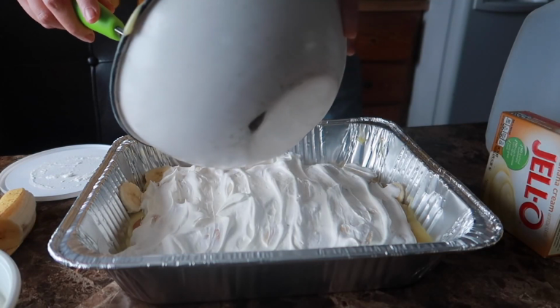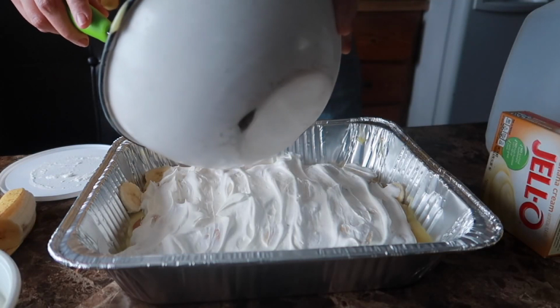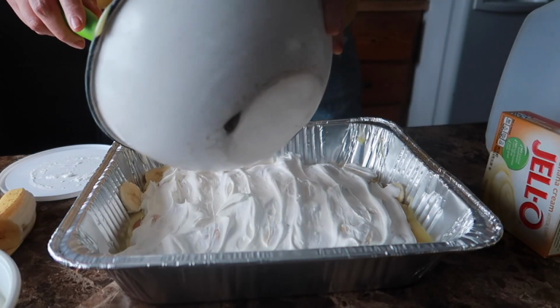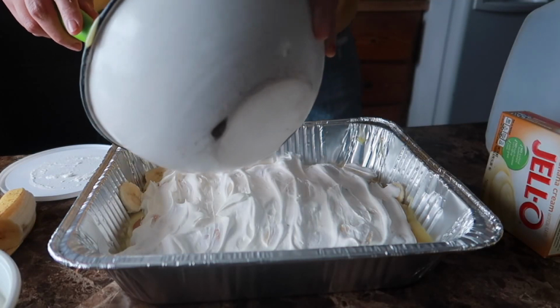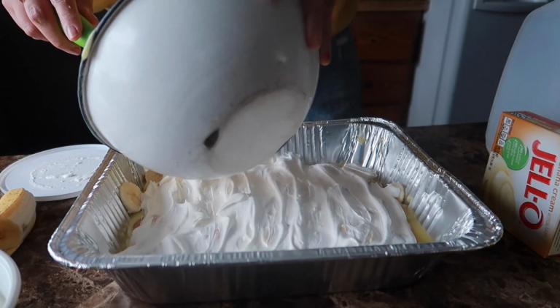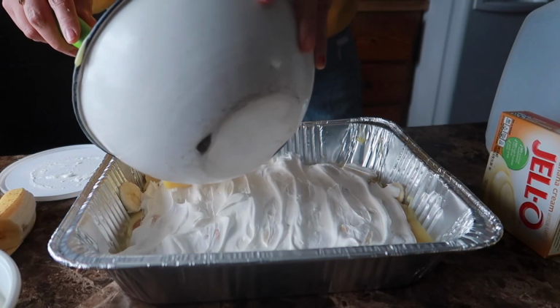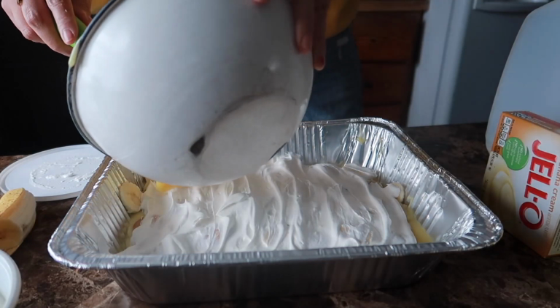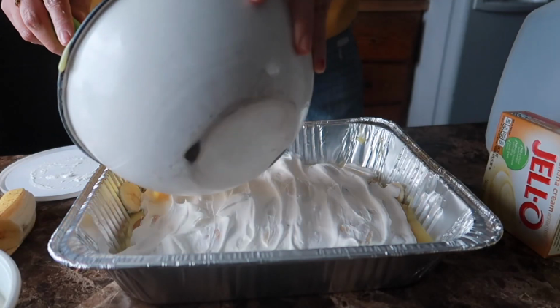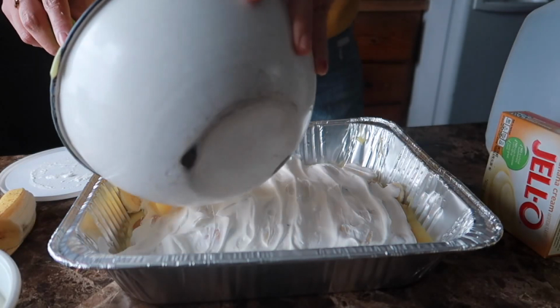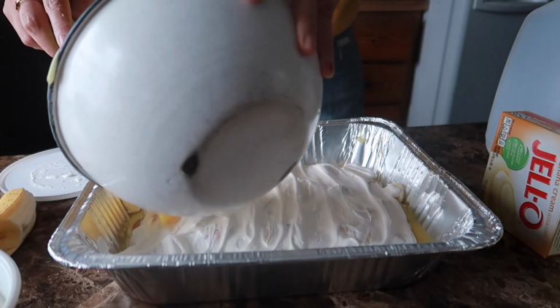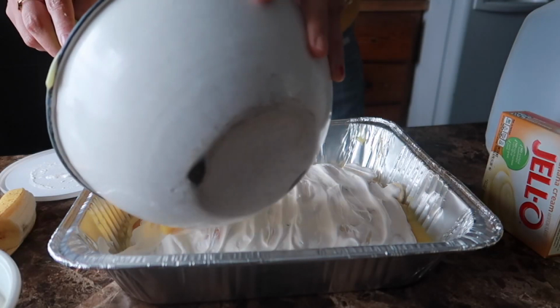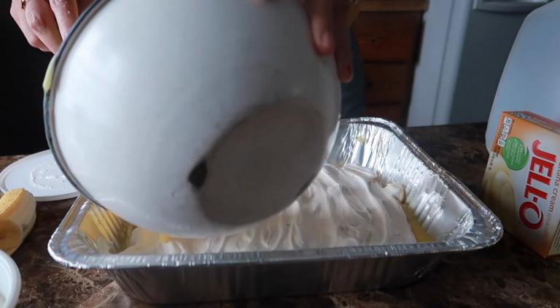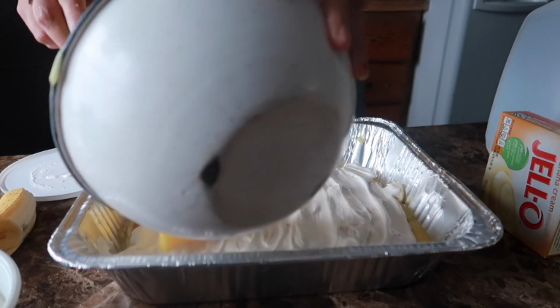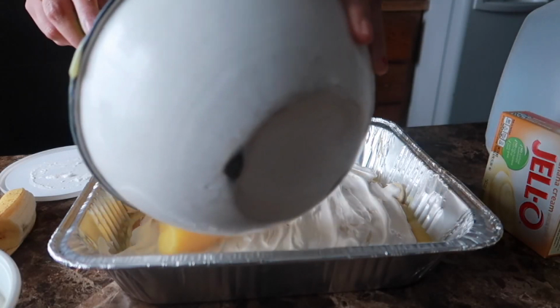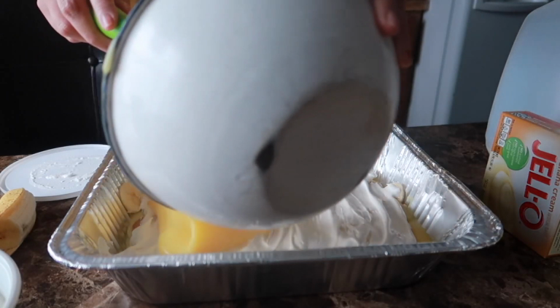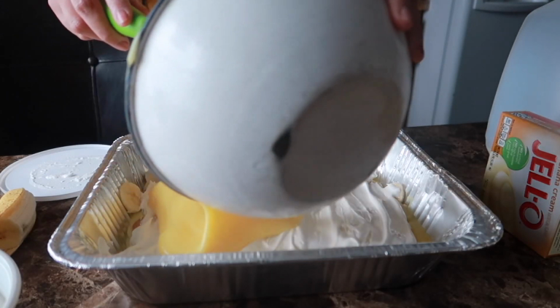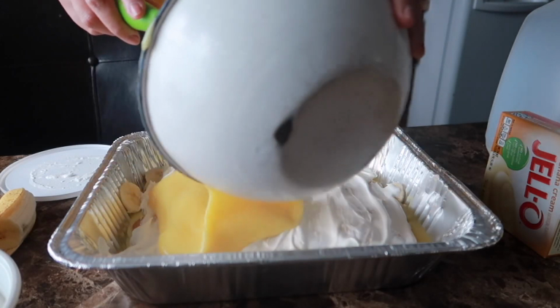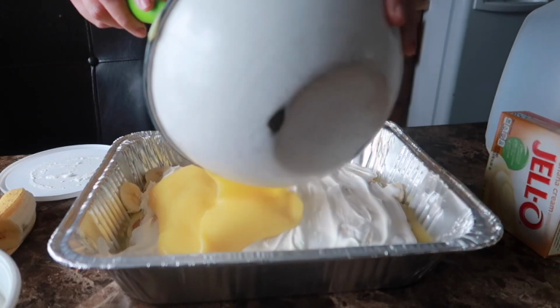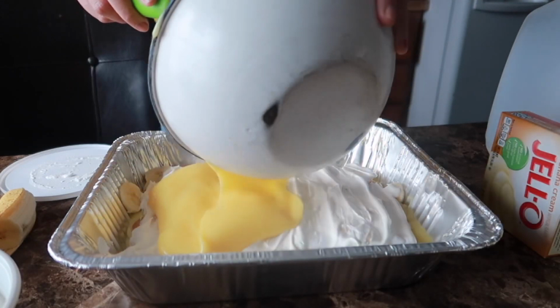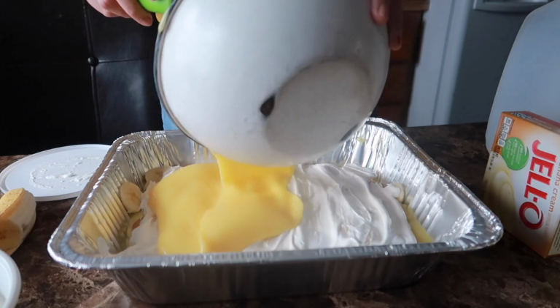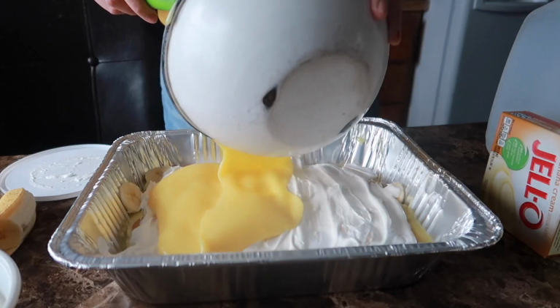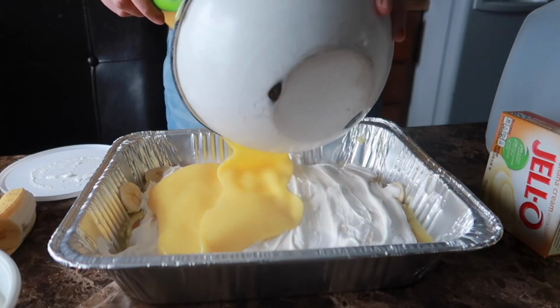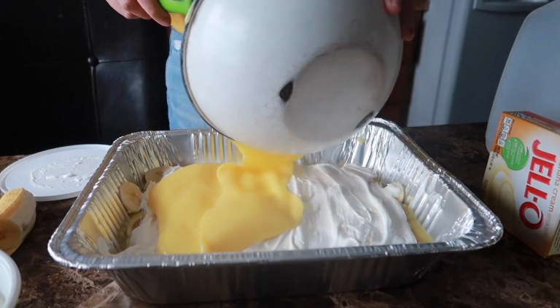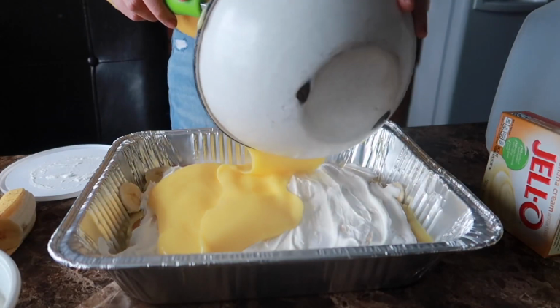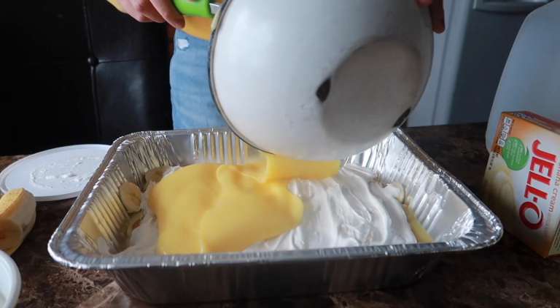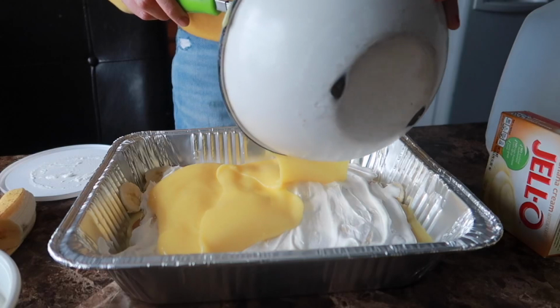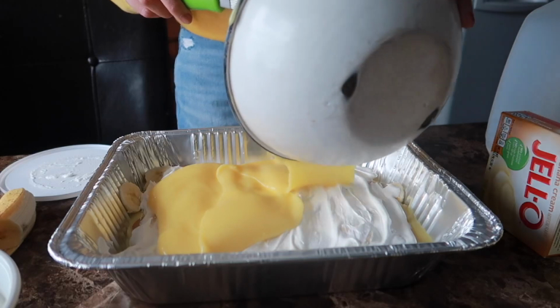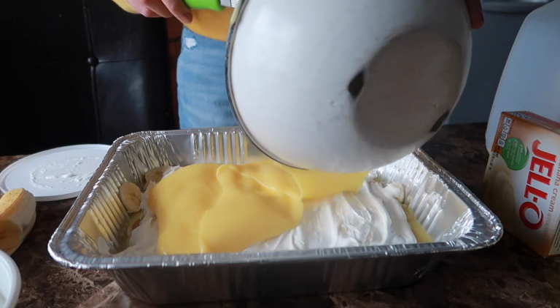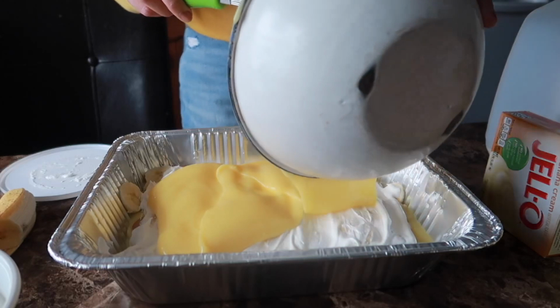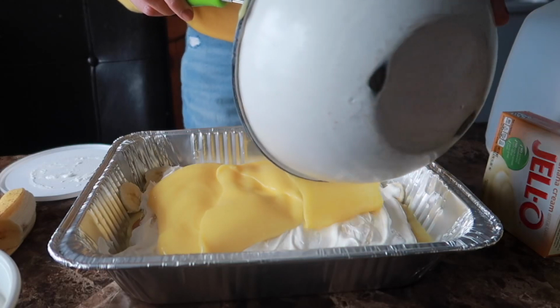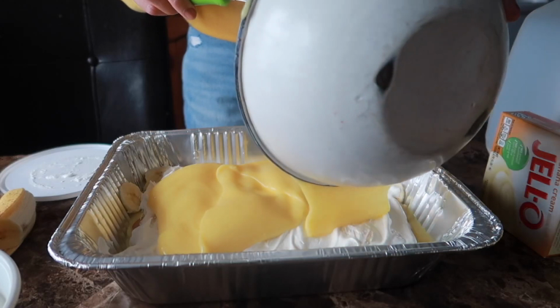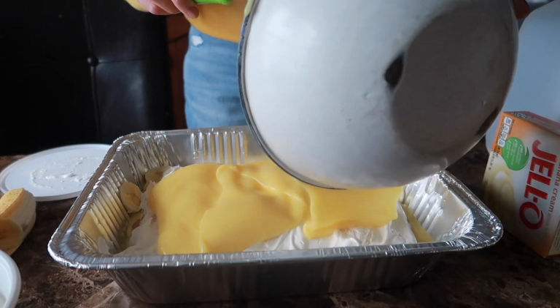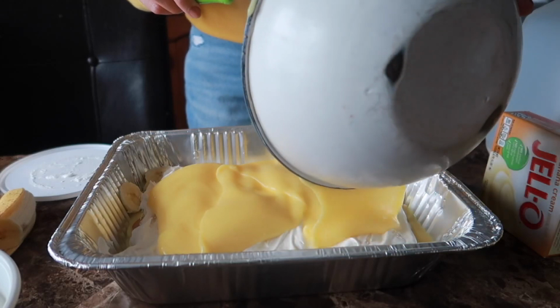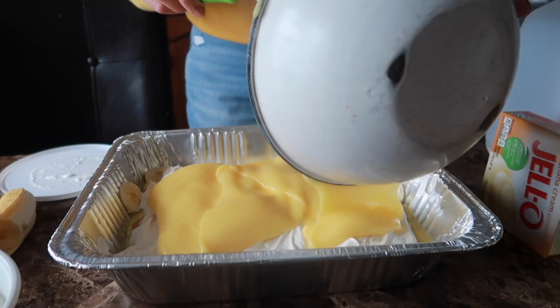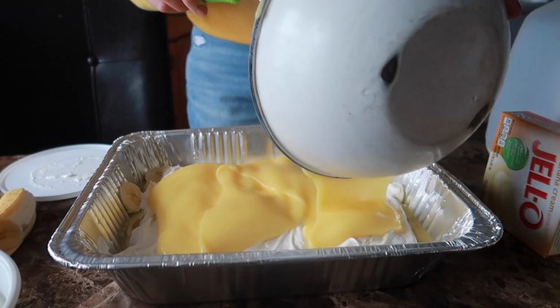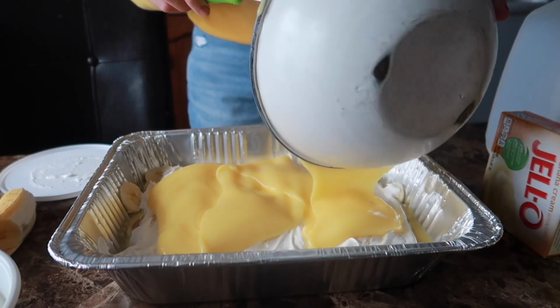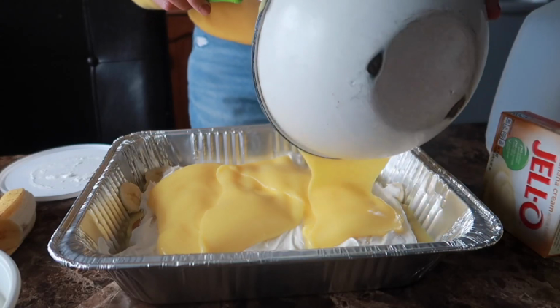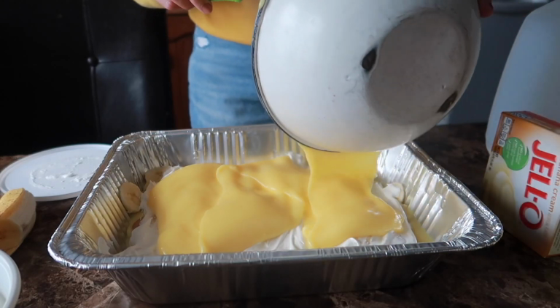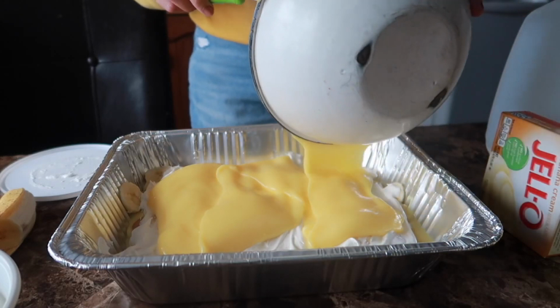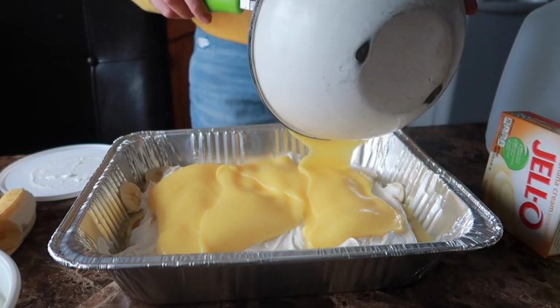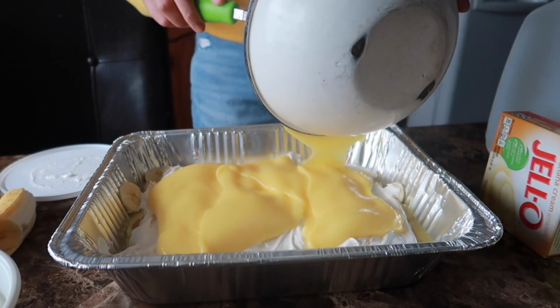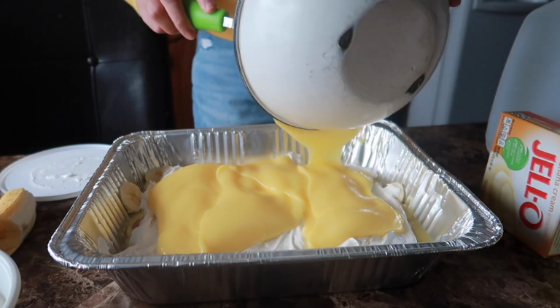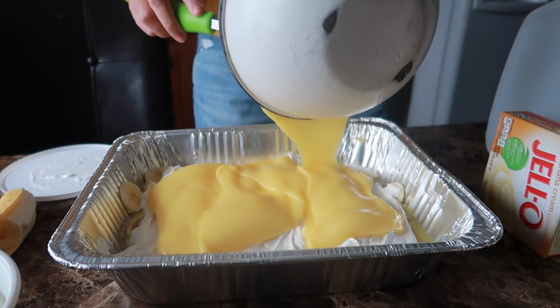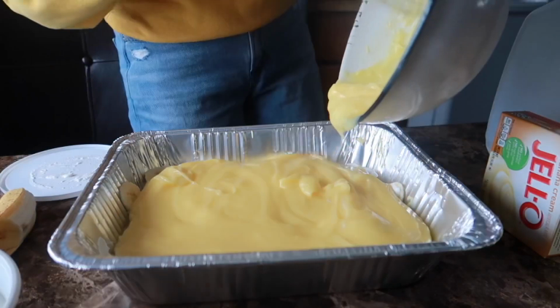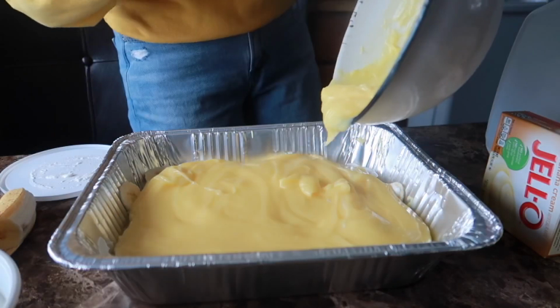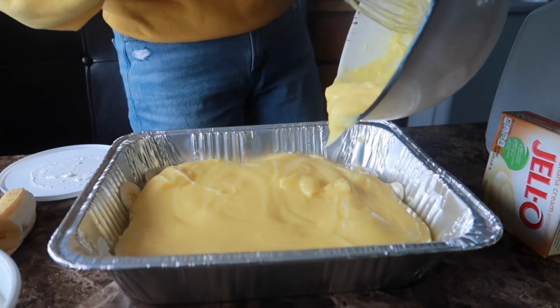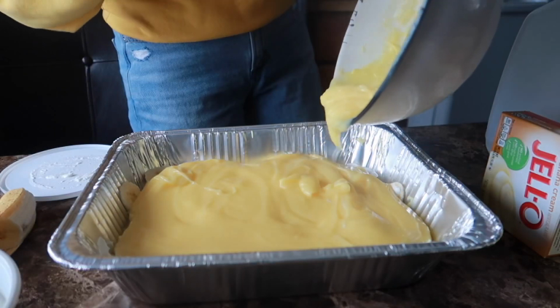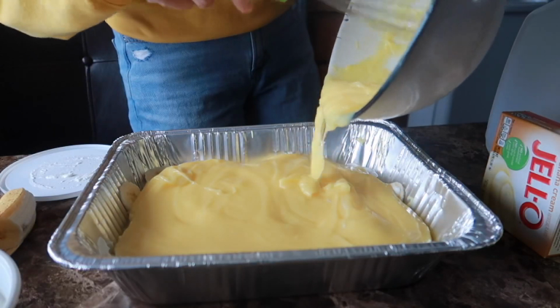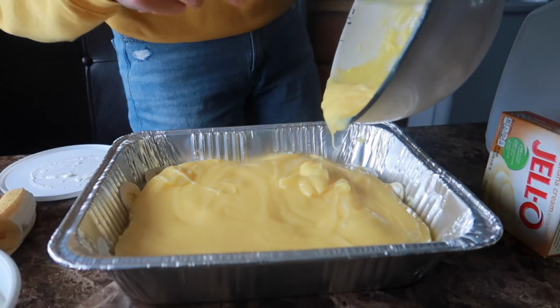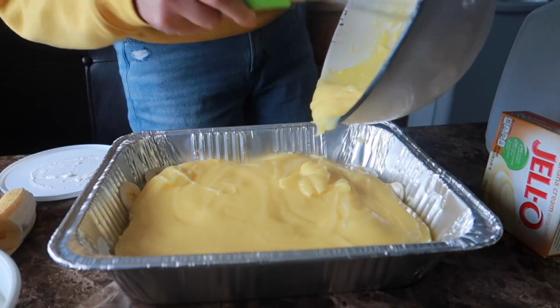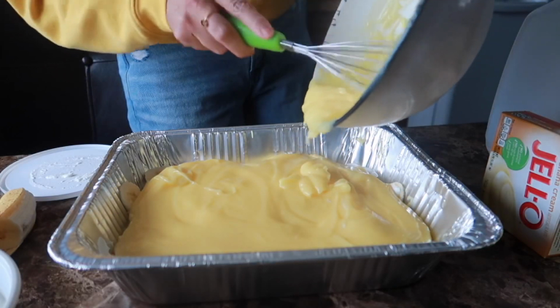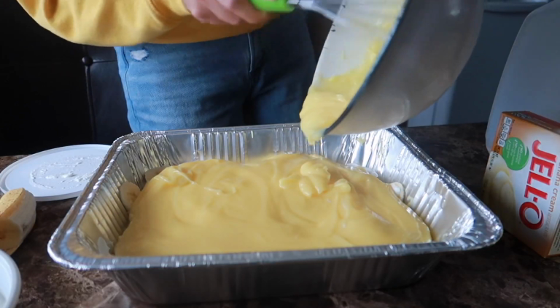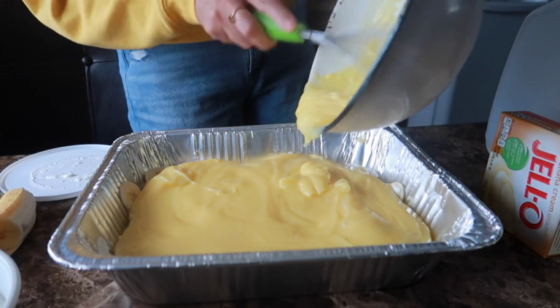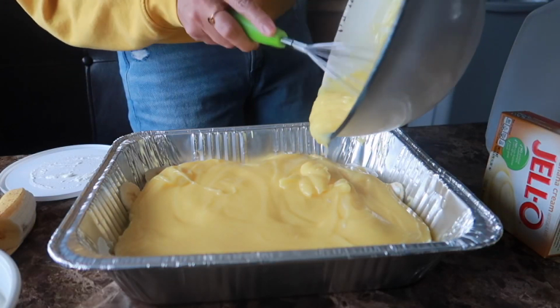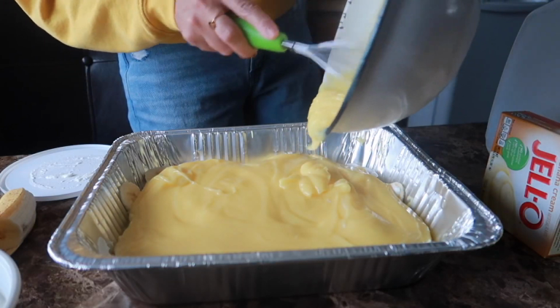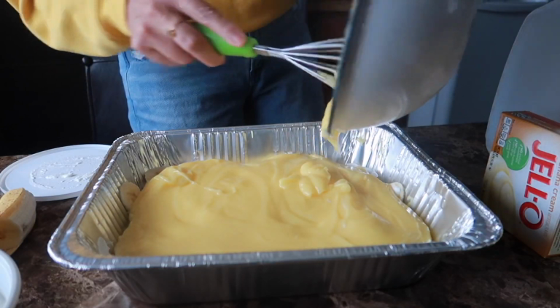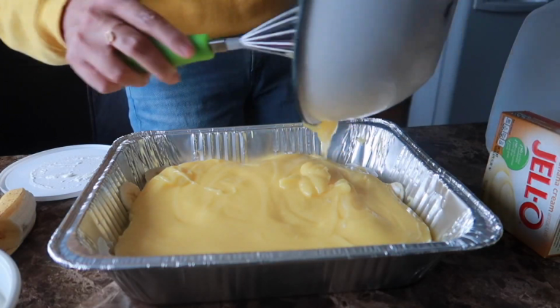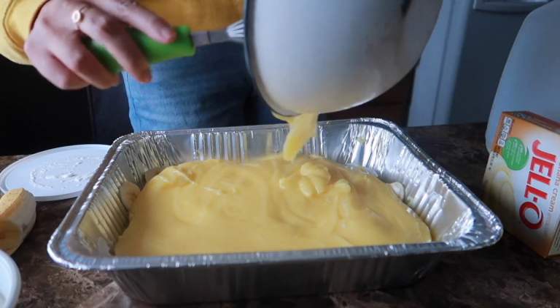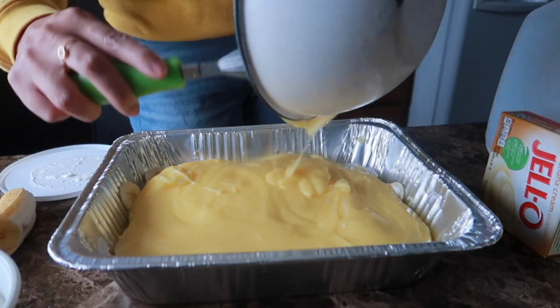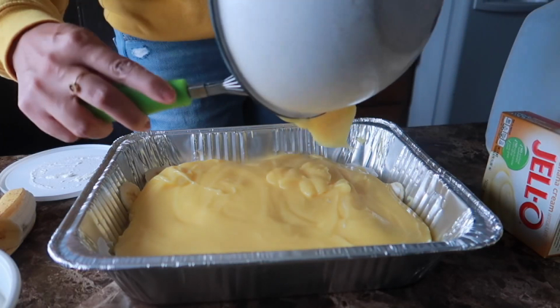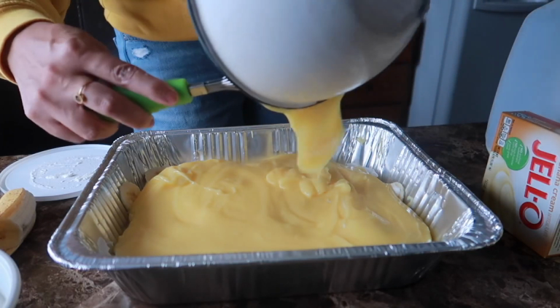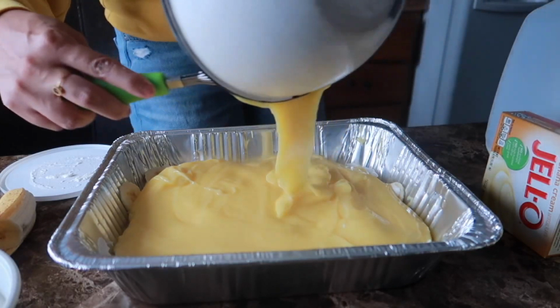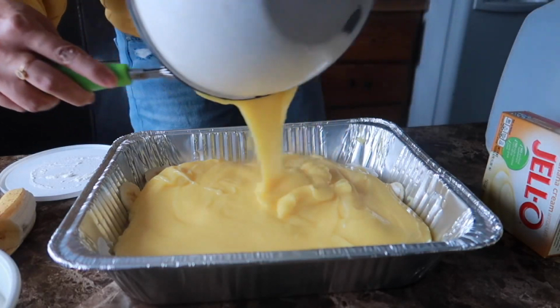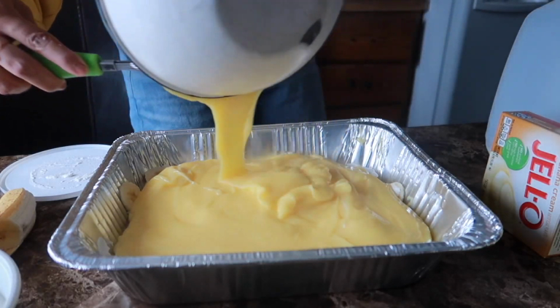Mom, look how much food they can have inside. Mmm!